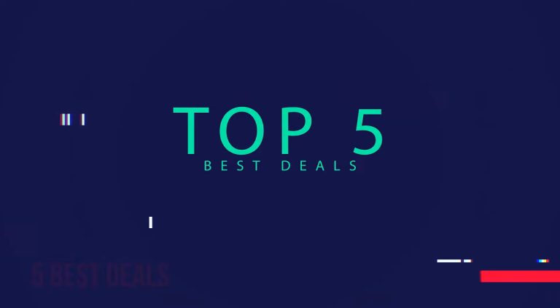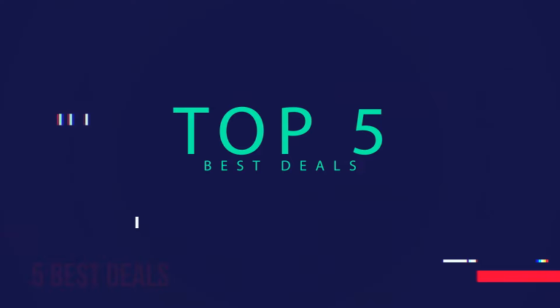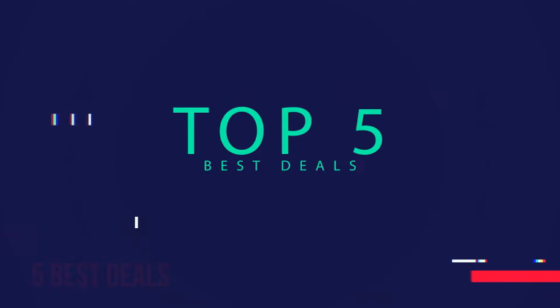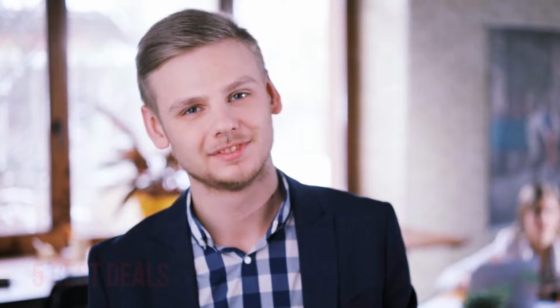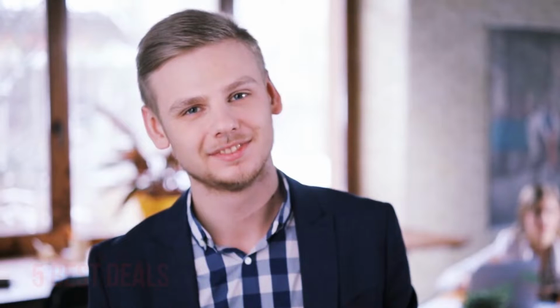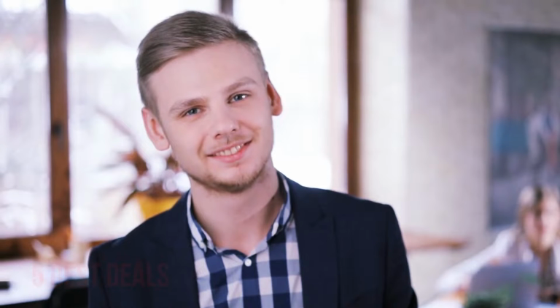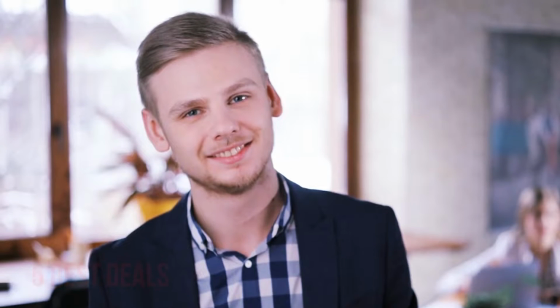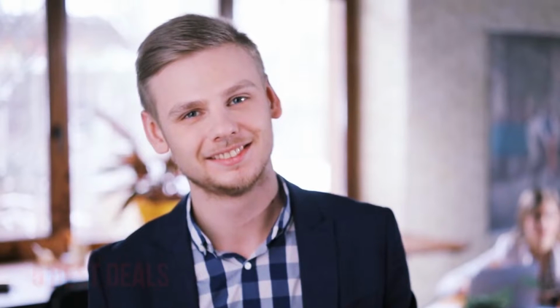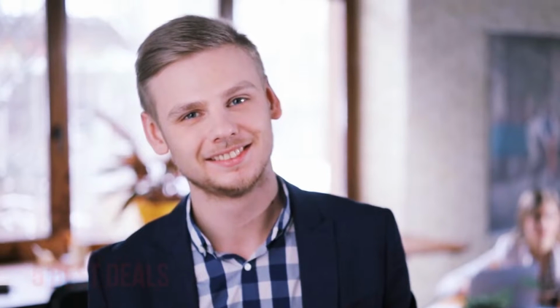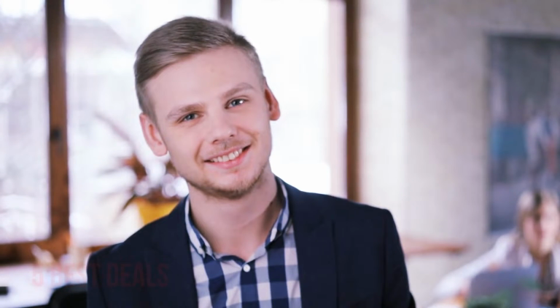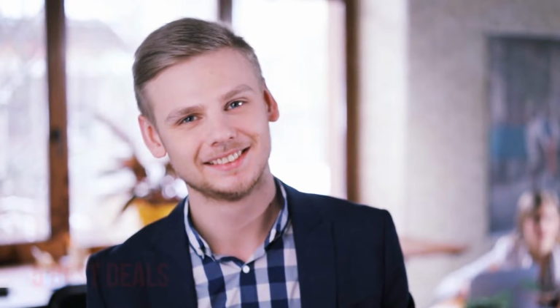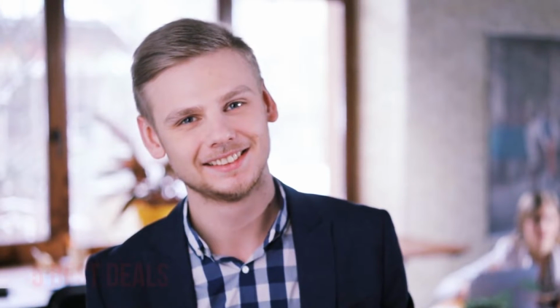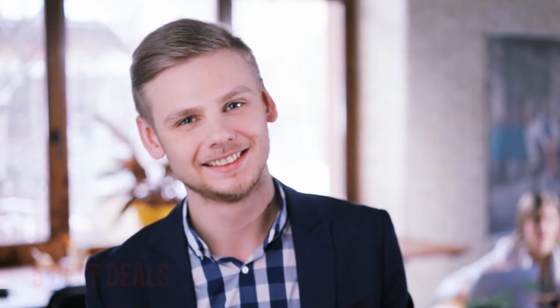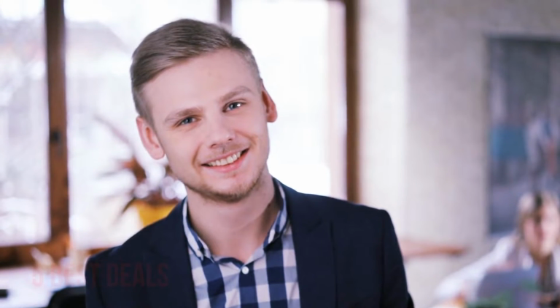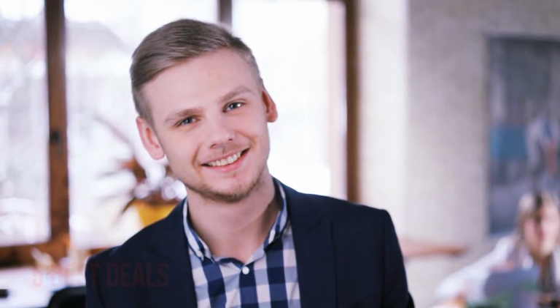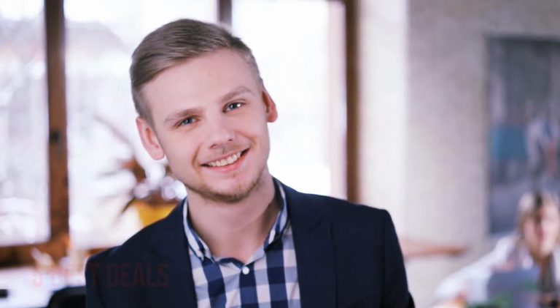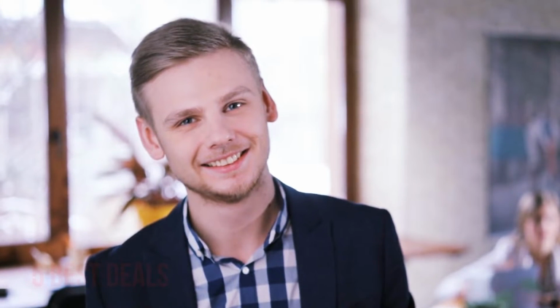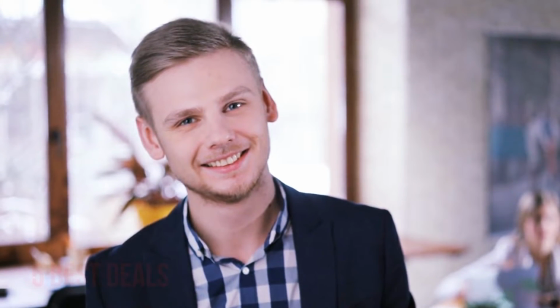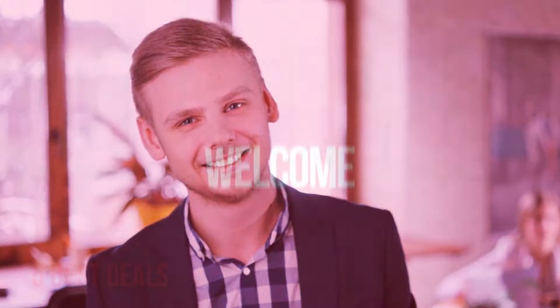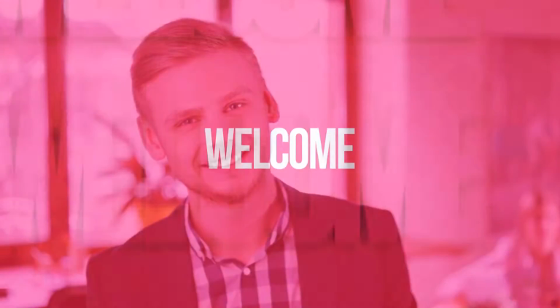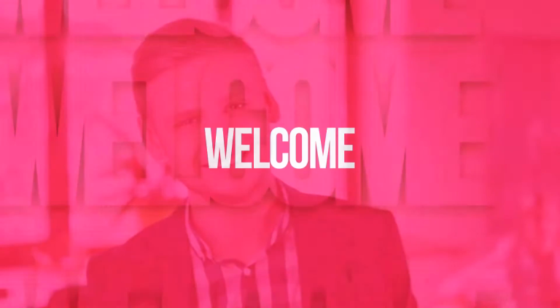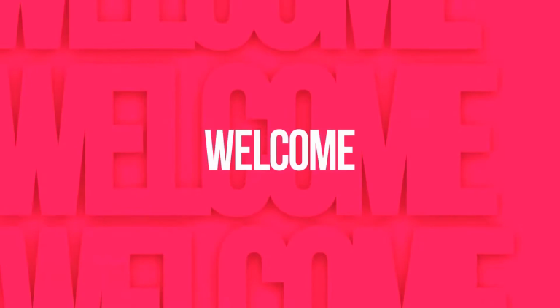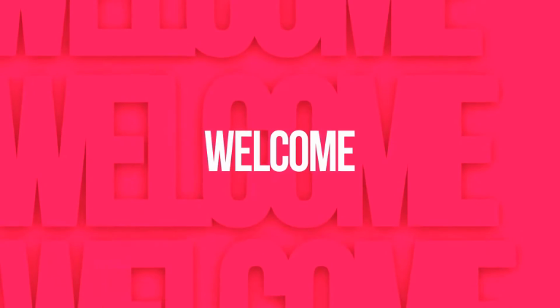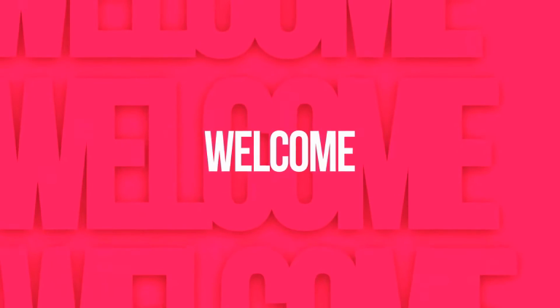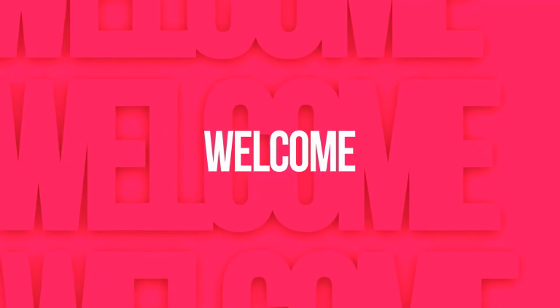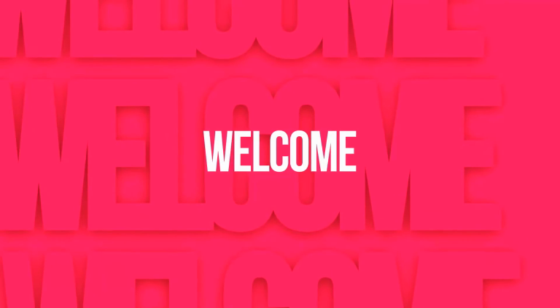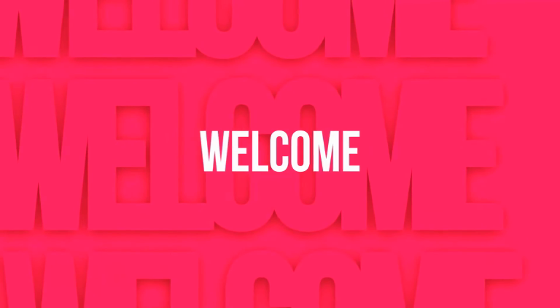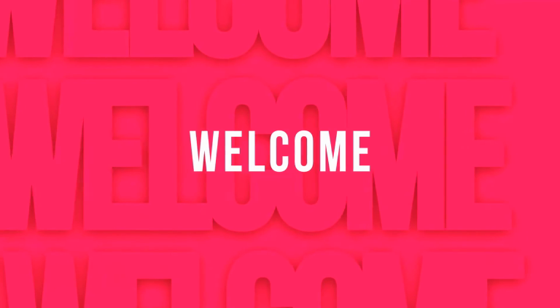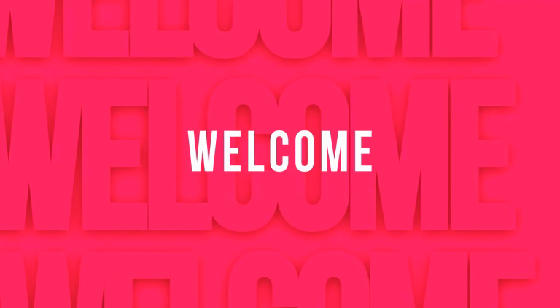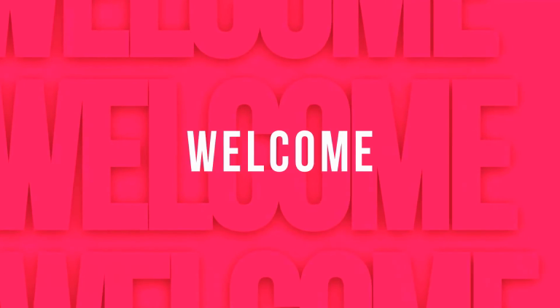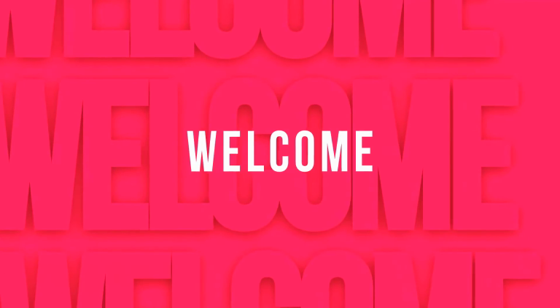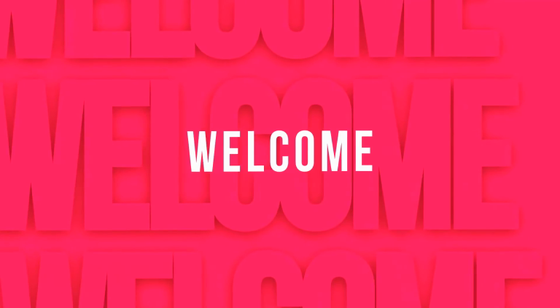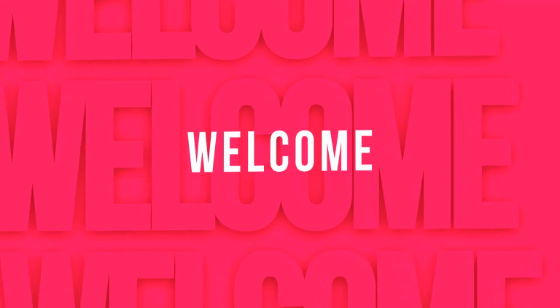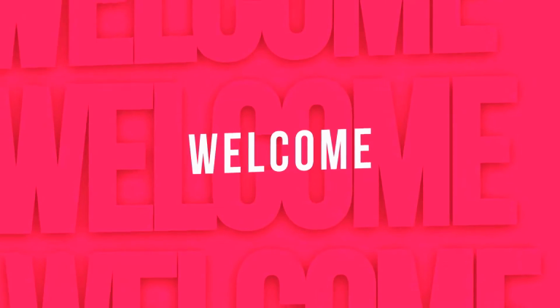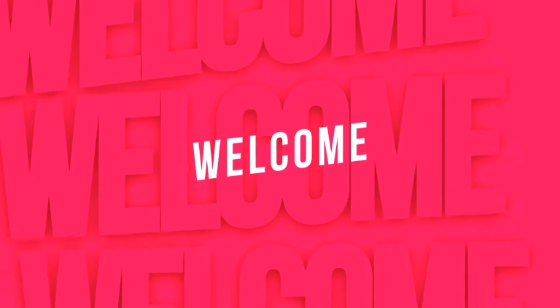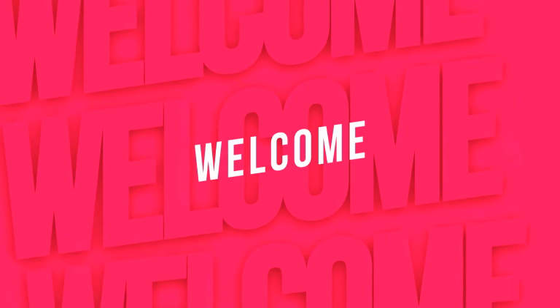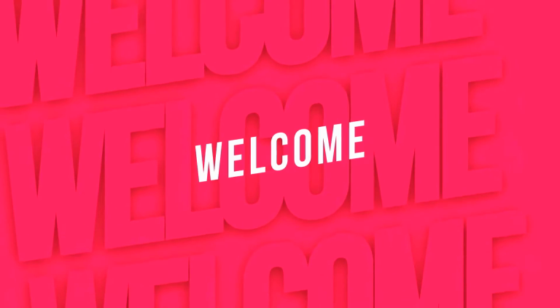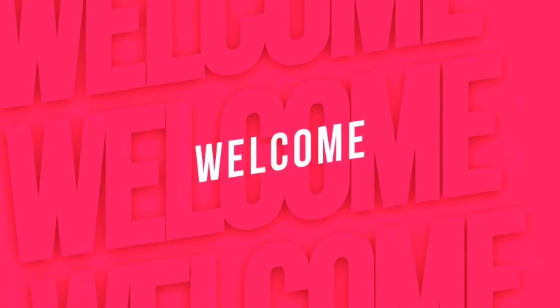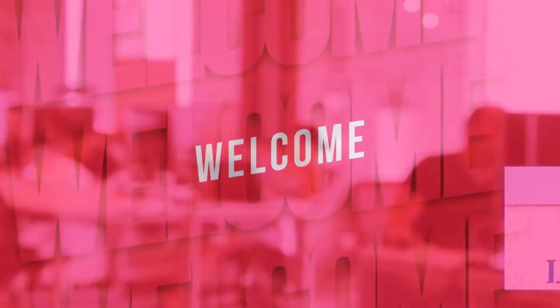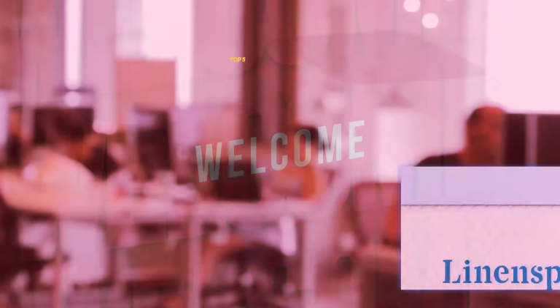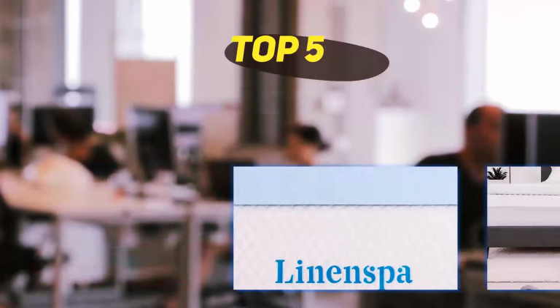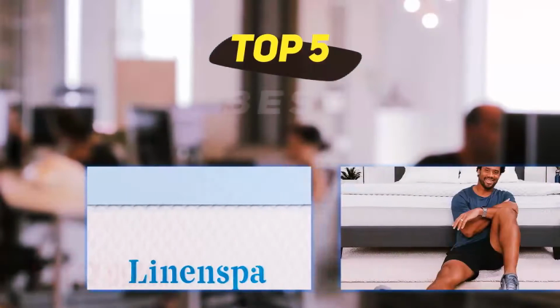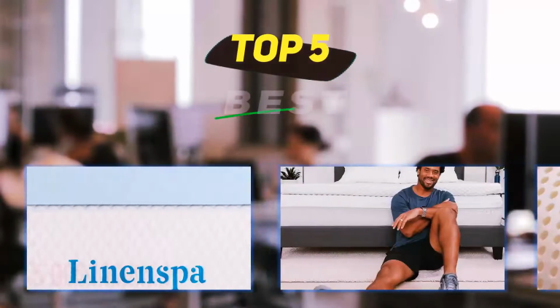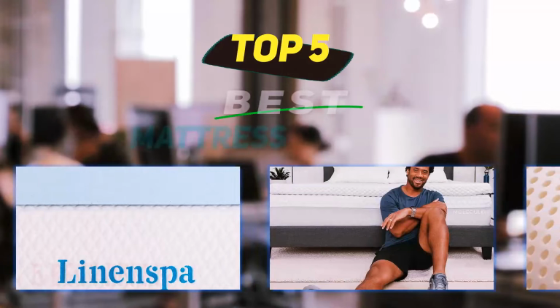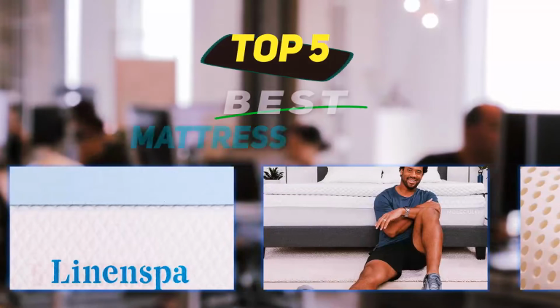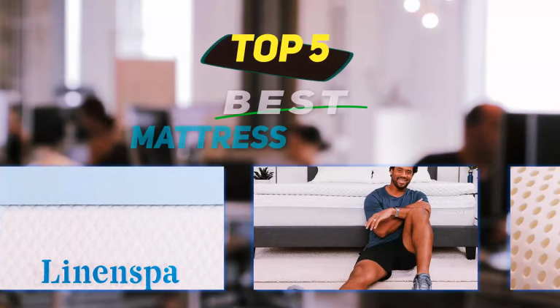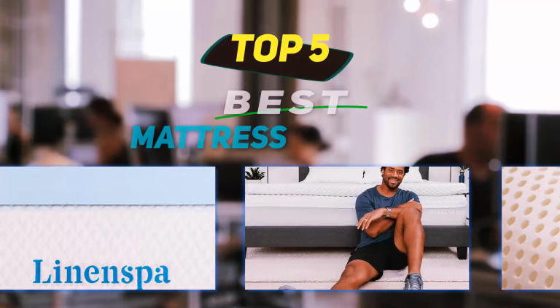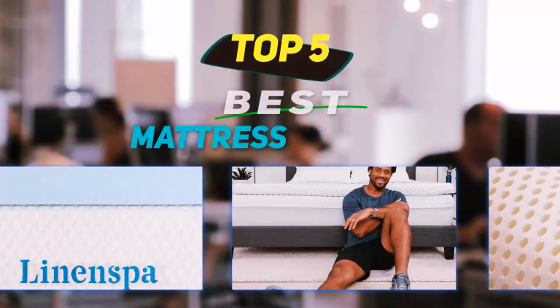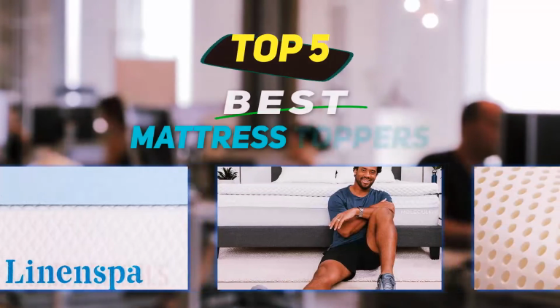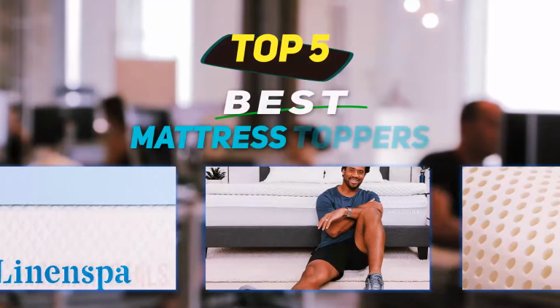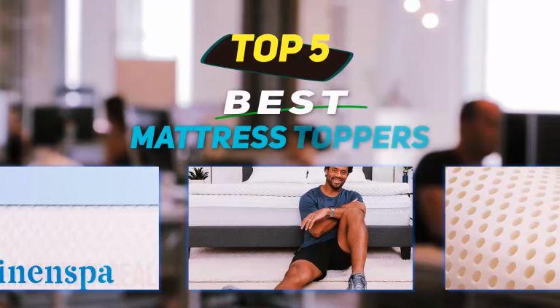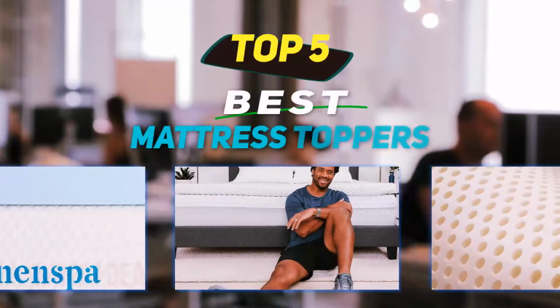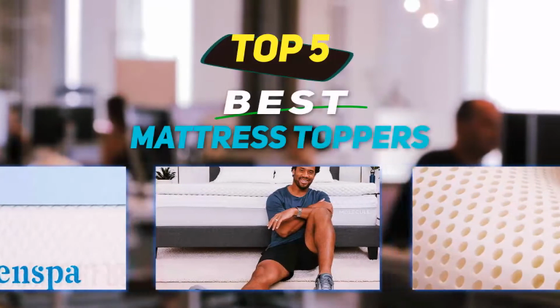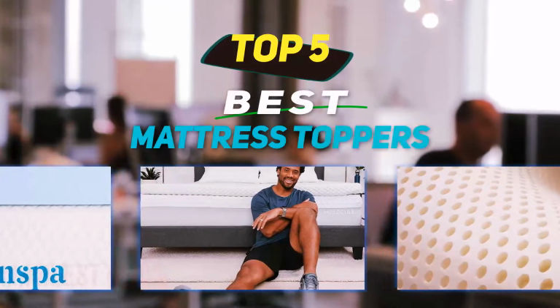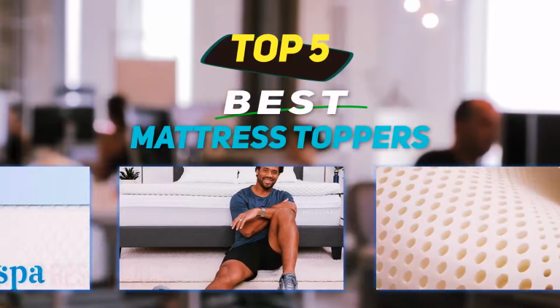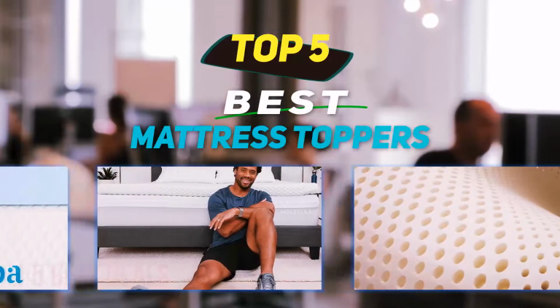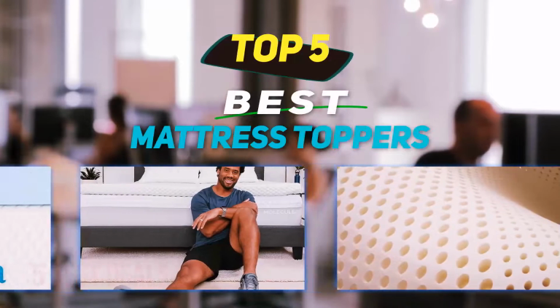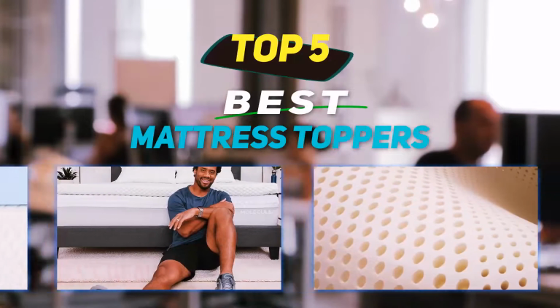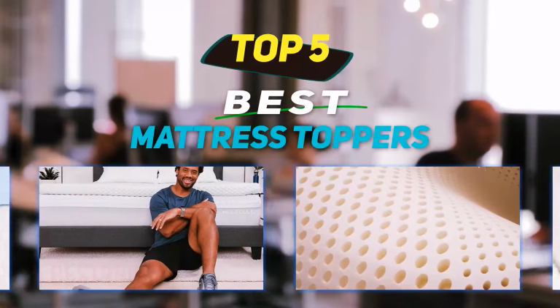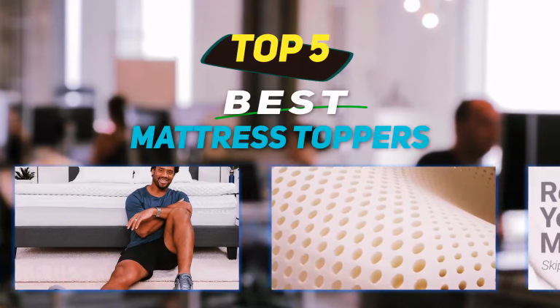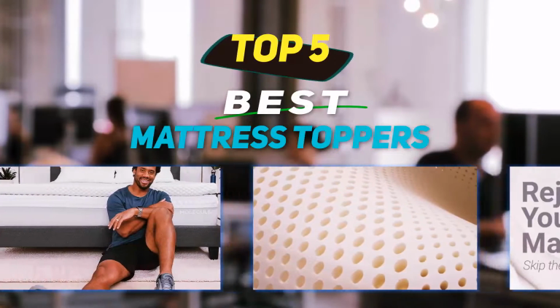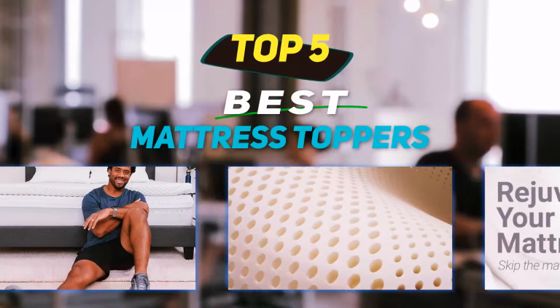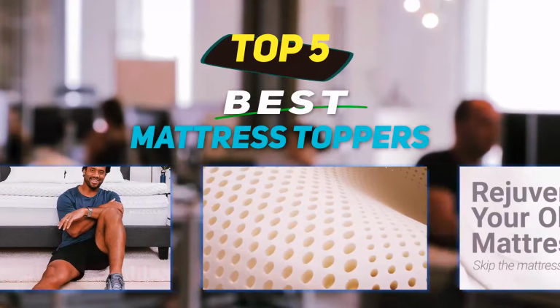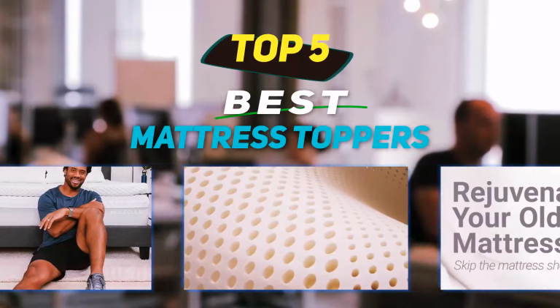Hey guys, welcome back to my channel. In this video I'm going to talk about the top 5 best mattress toppers.